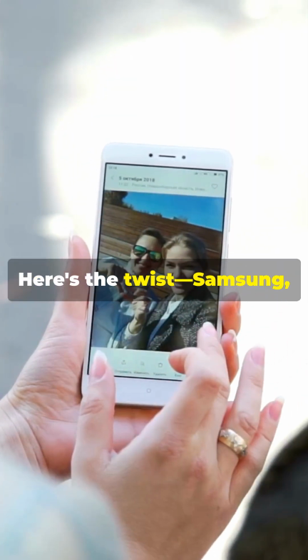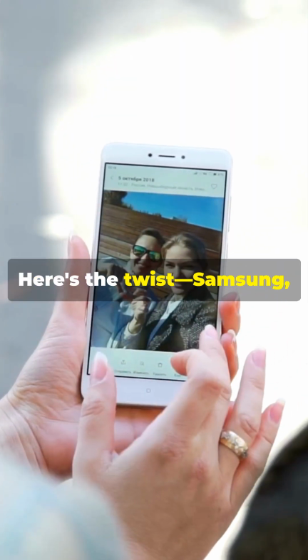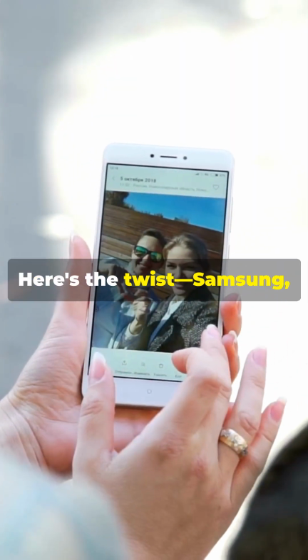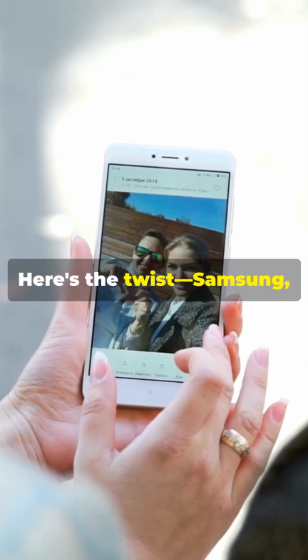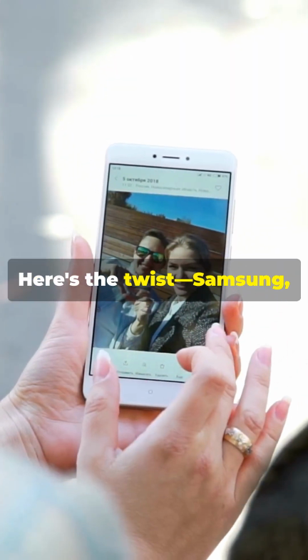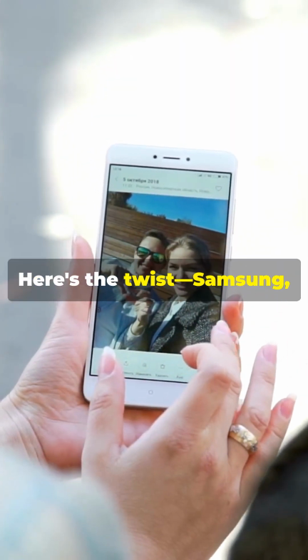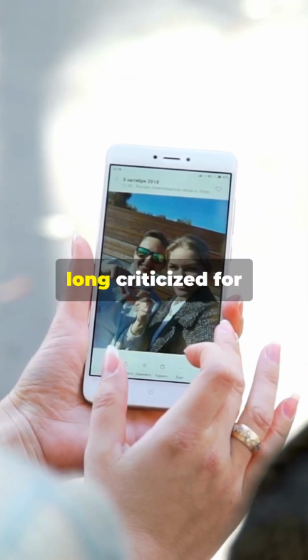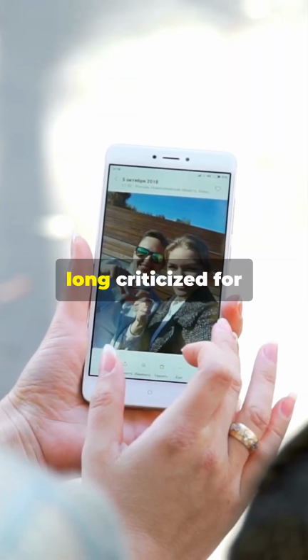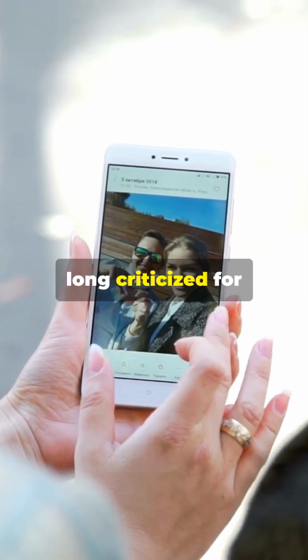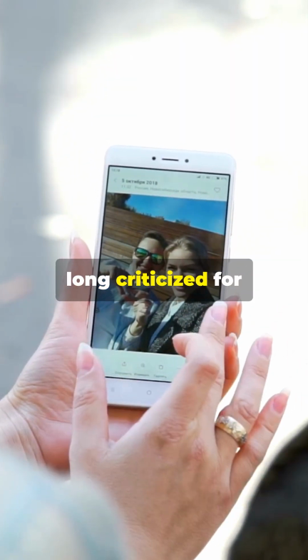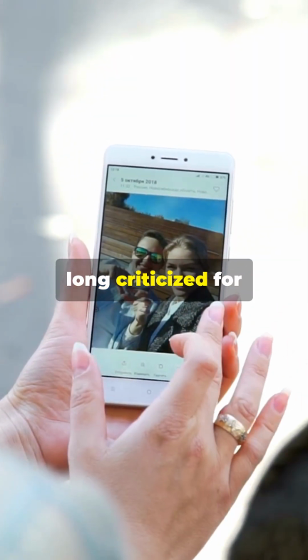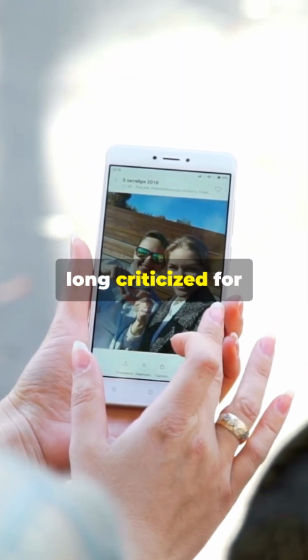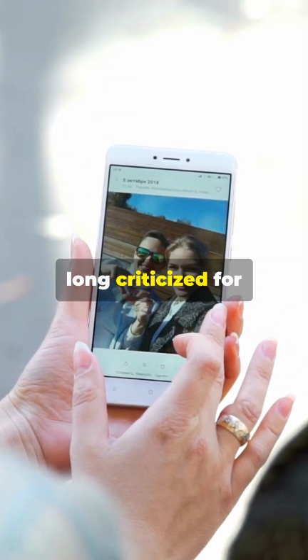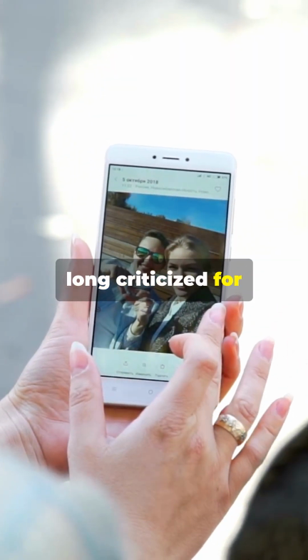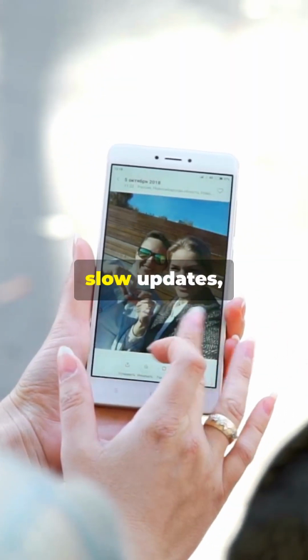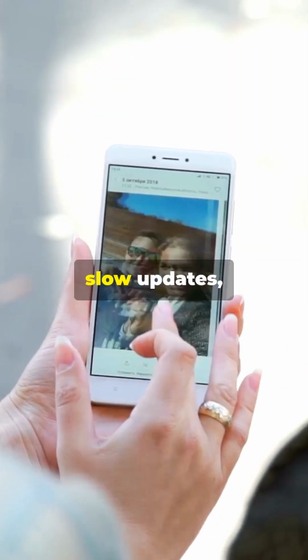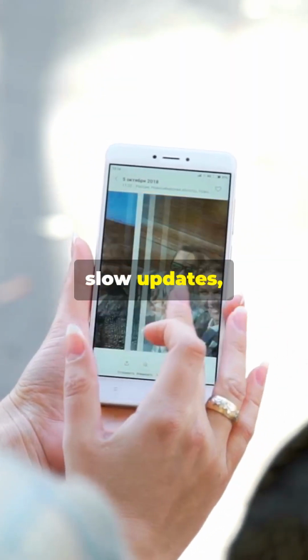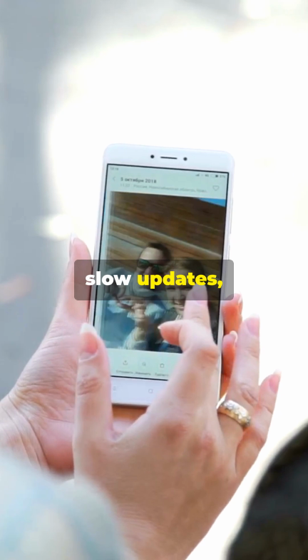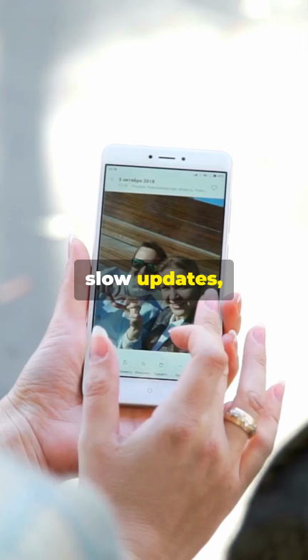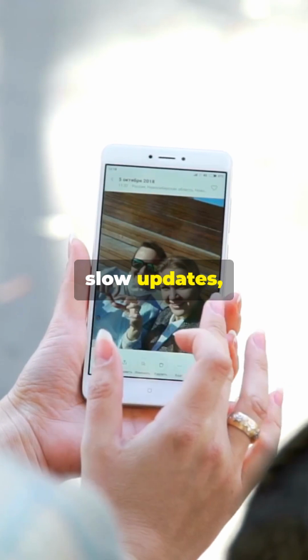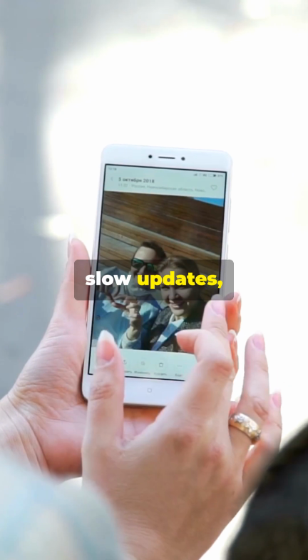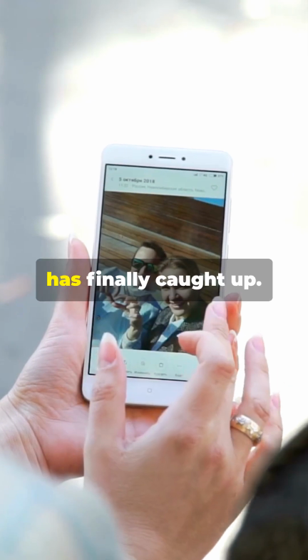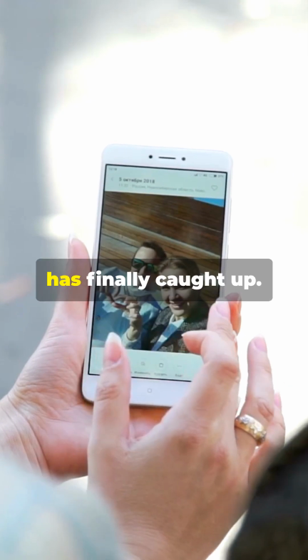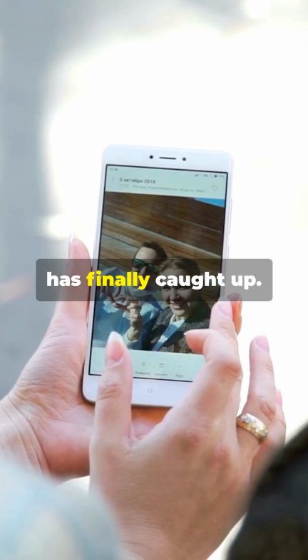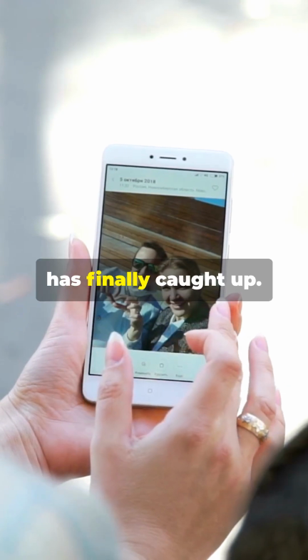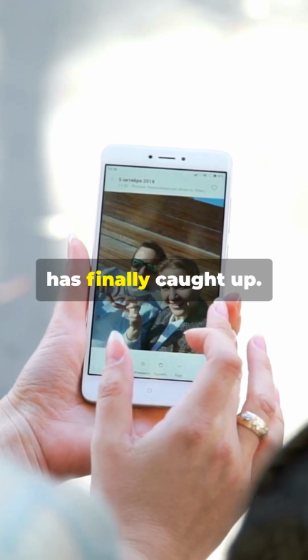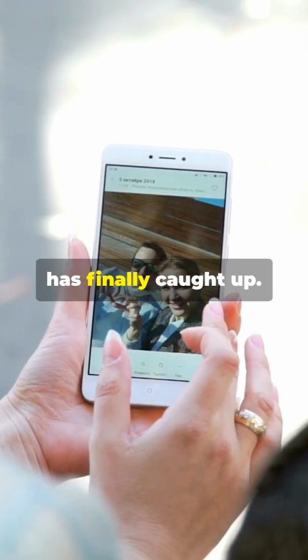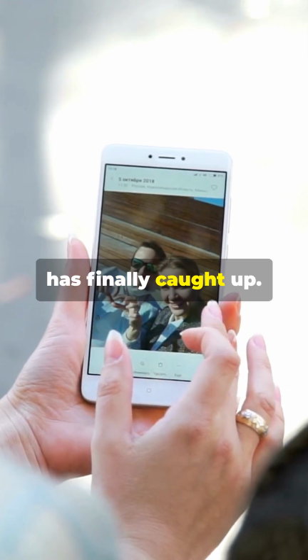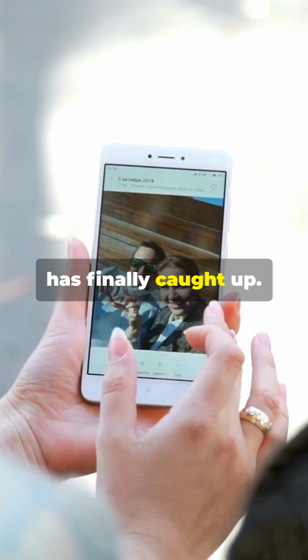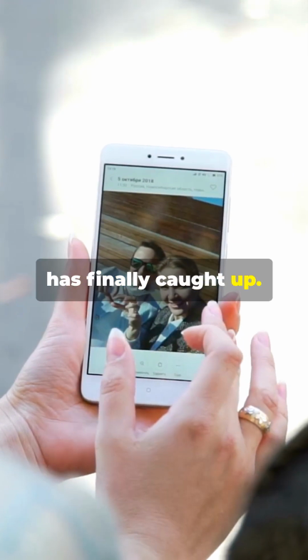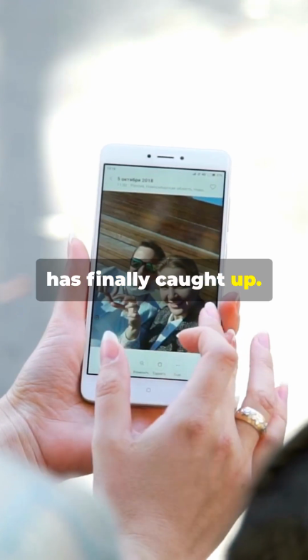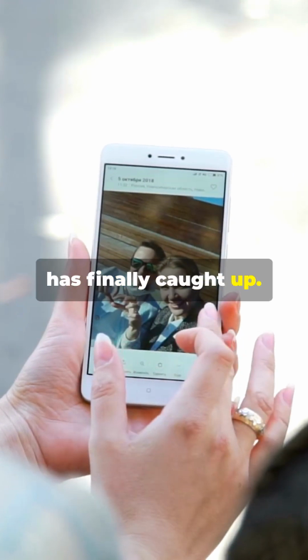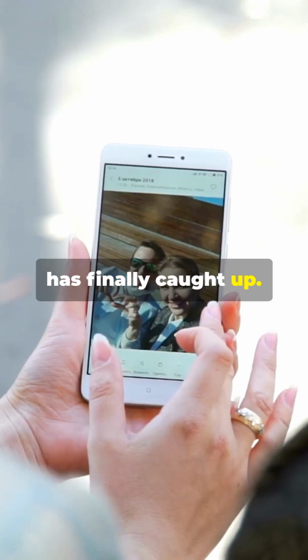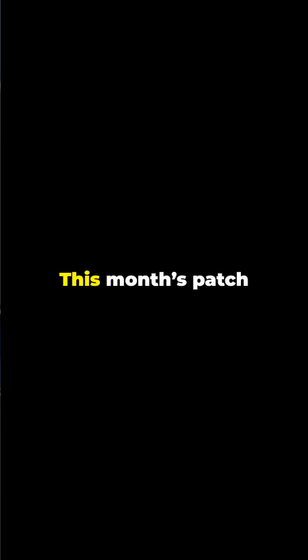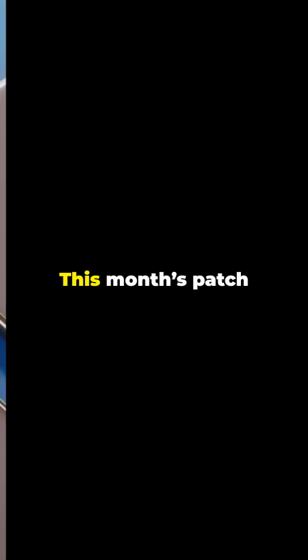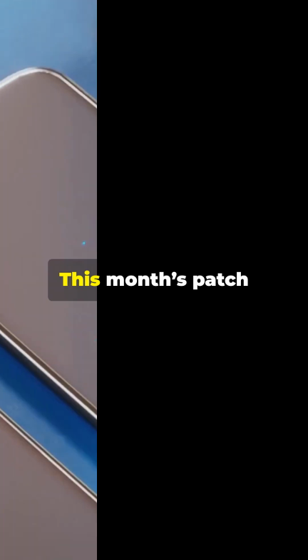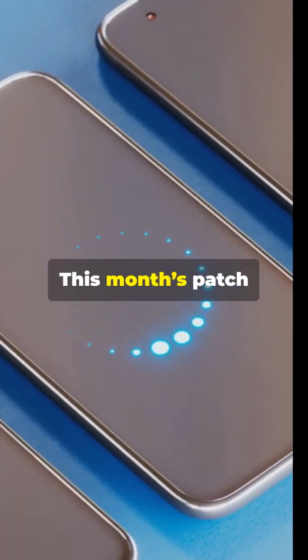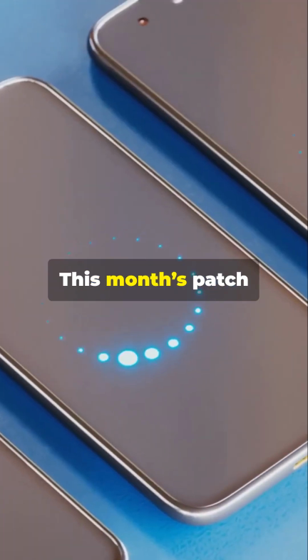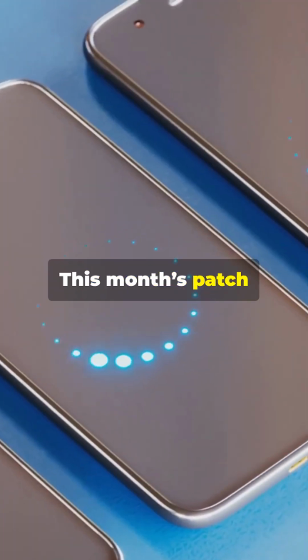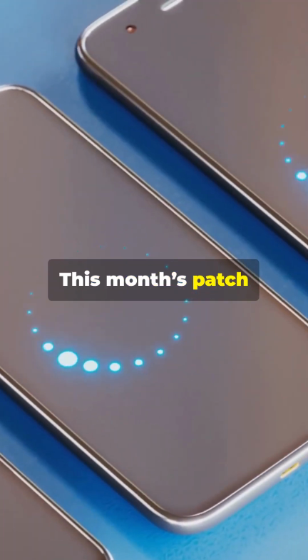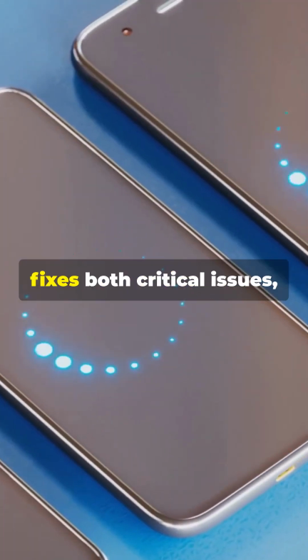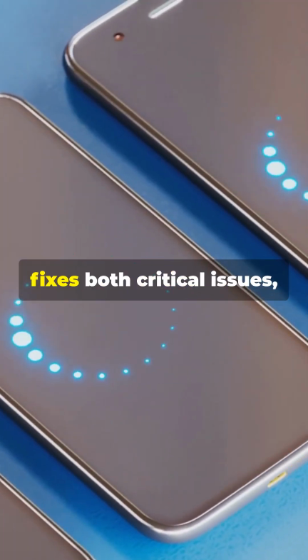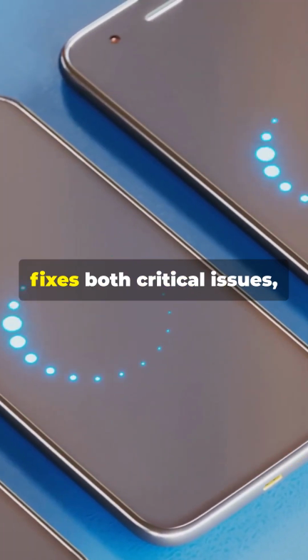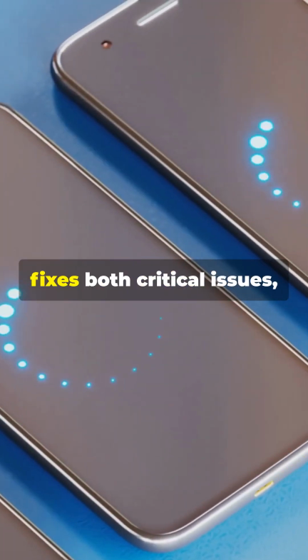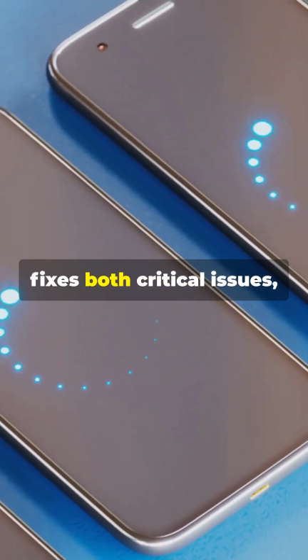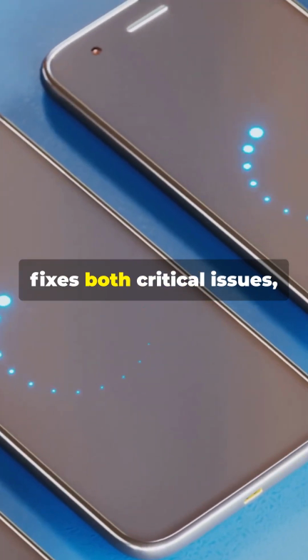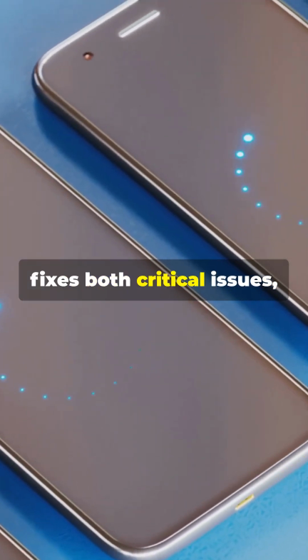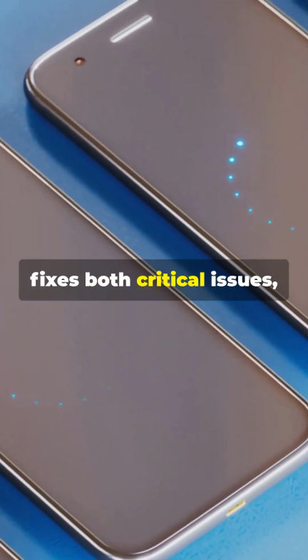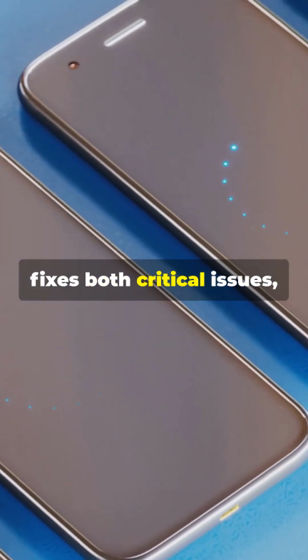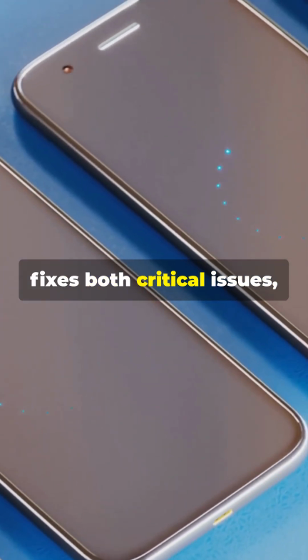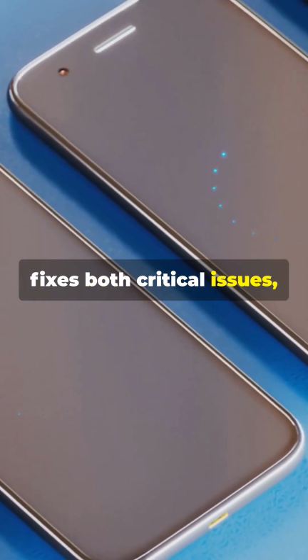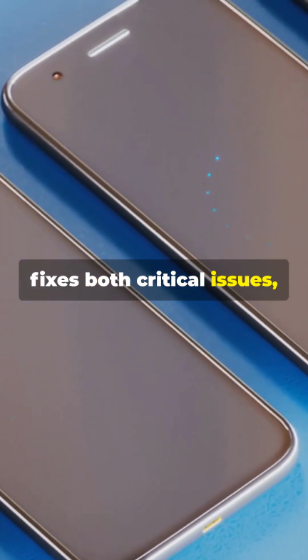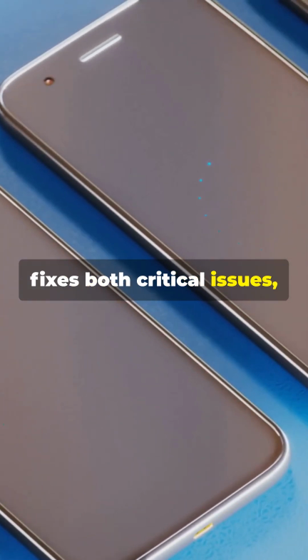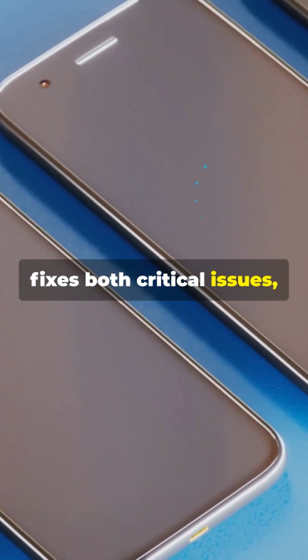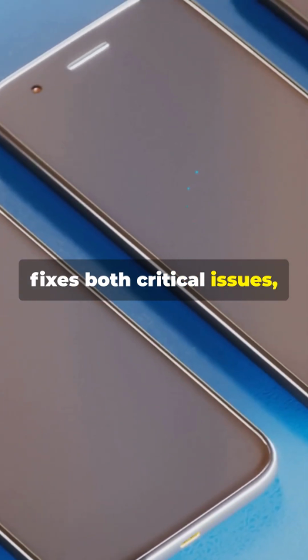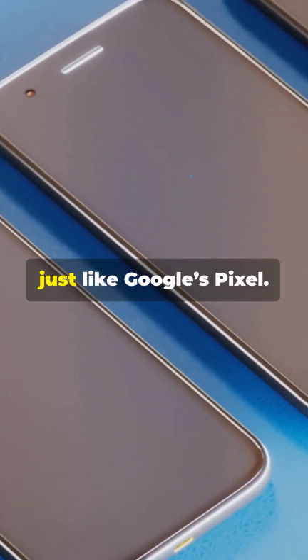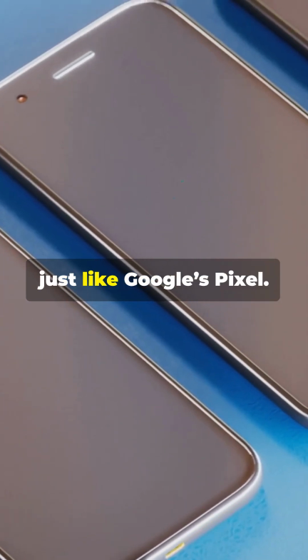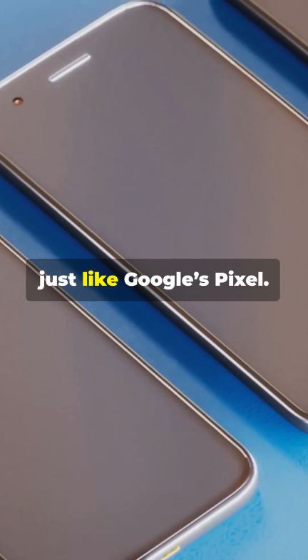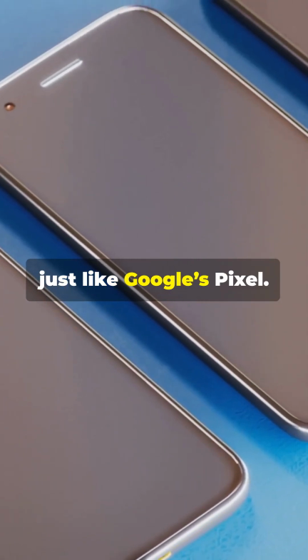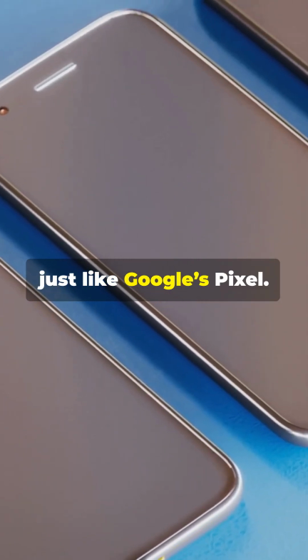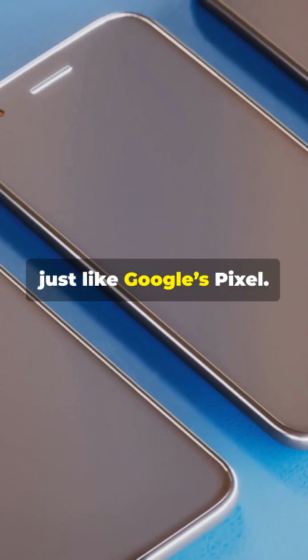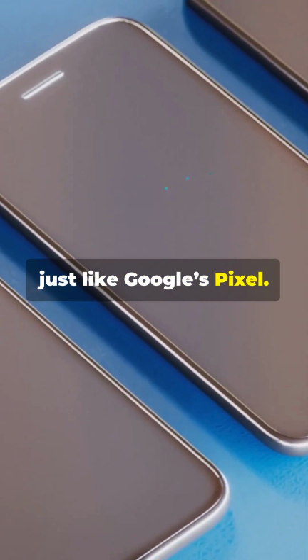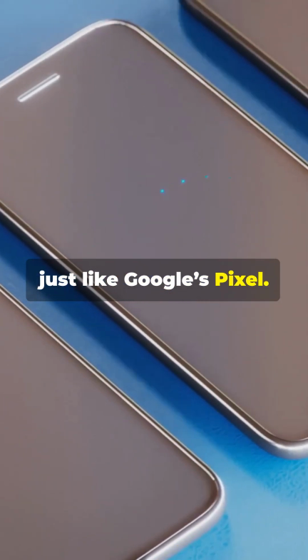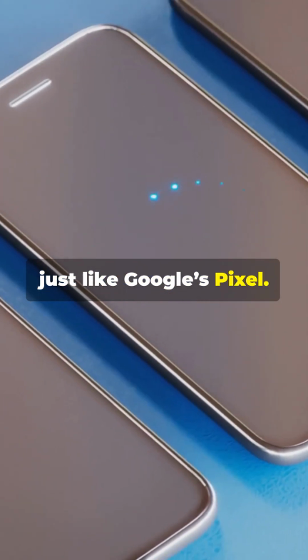Samsung, long criticized for slow updates, has finally caught up. This month's patch fixes both critical issues, just like Google's Pixel.